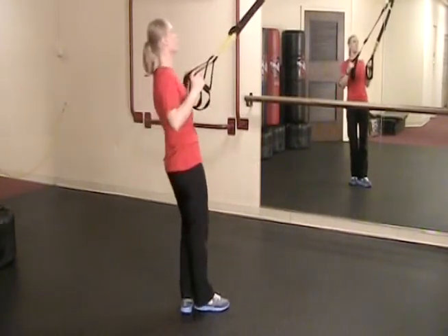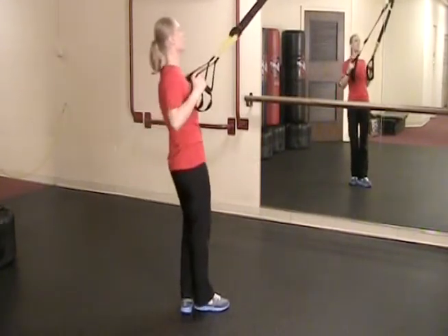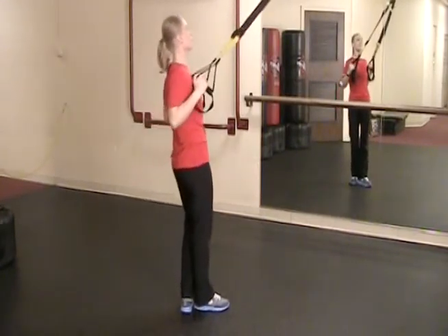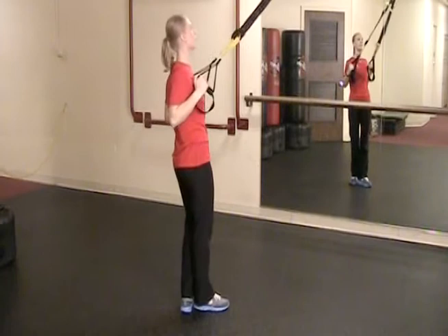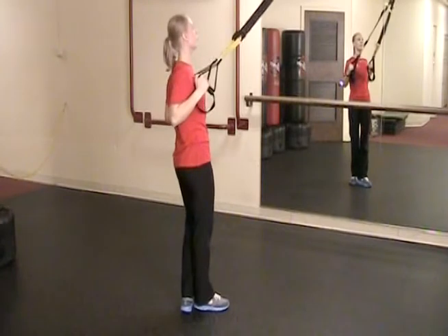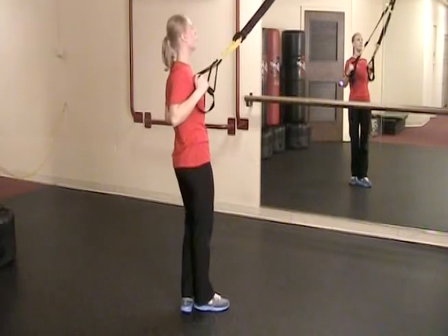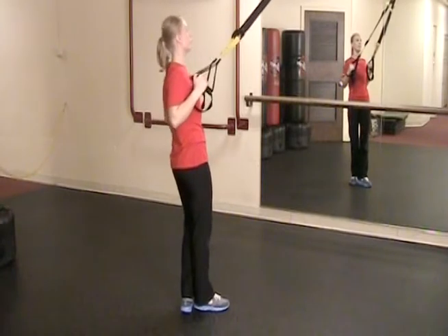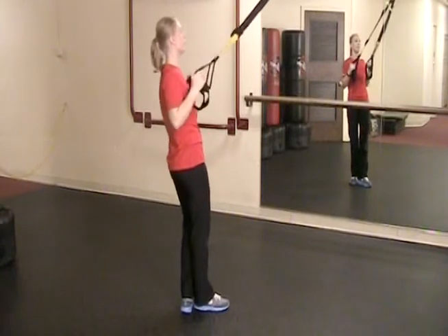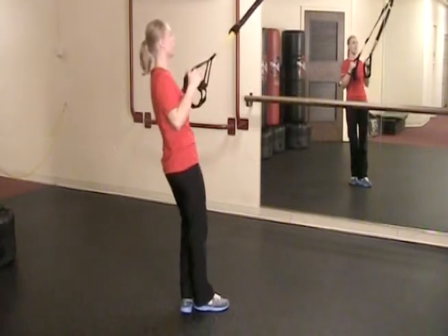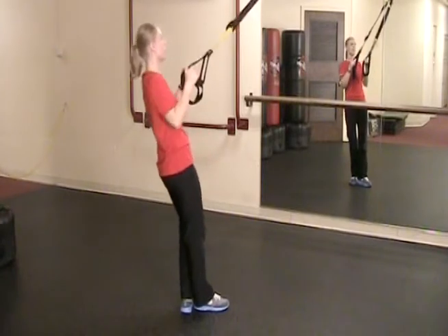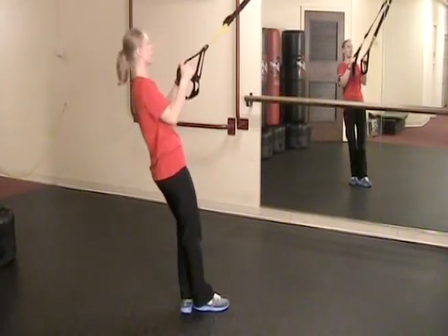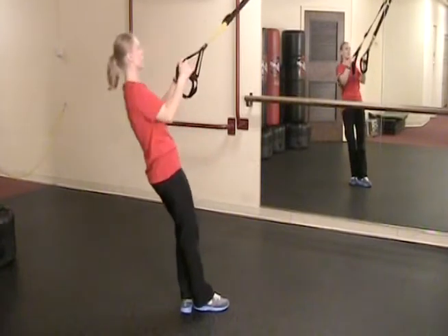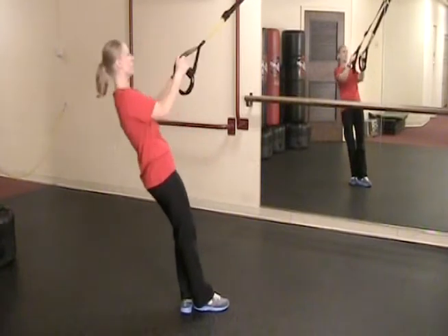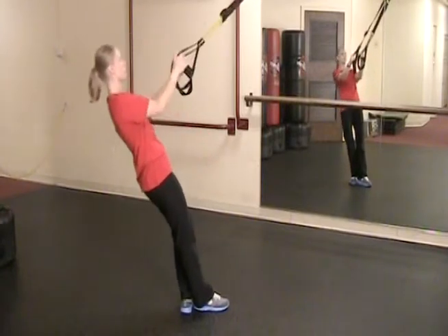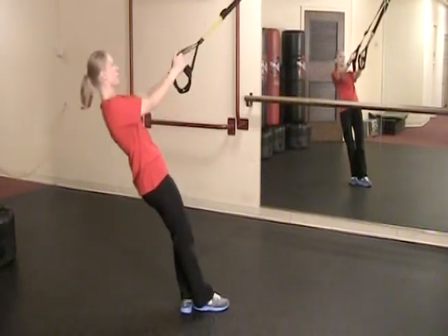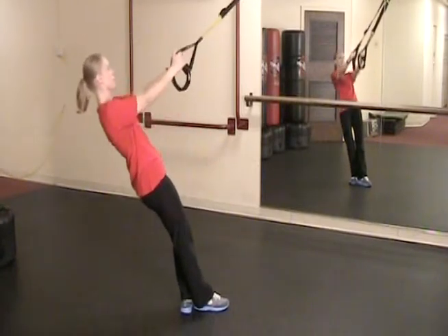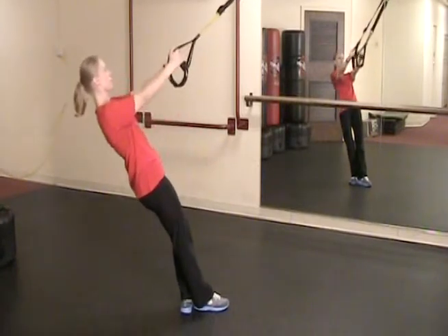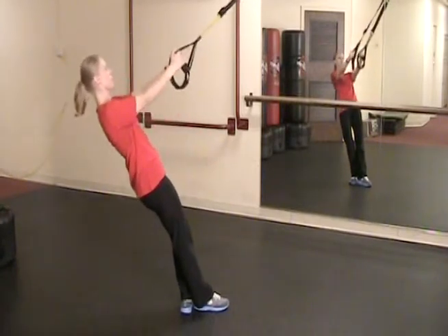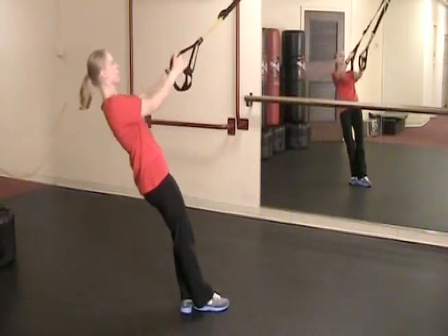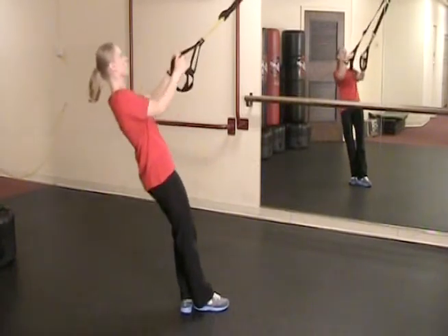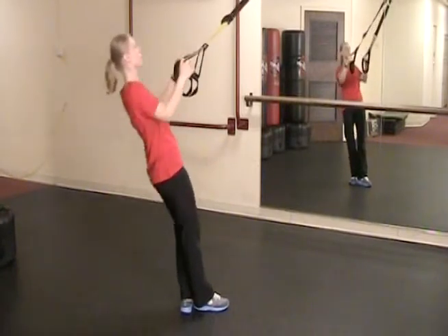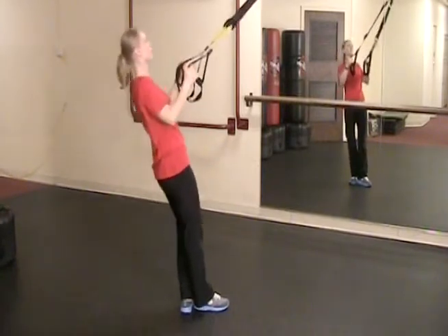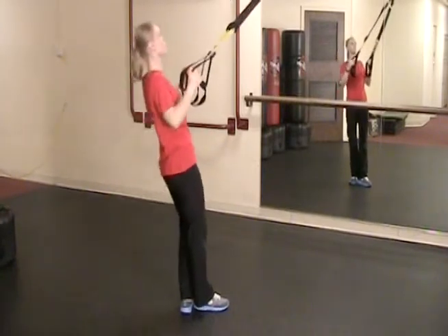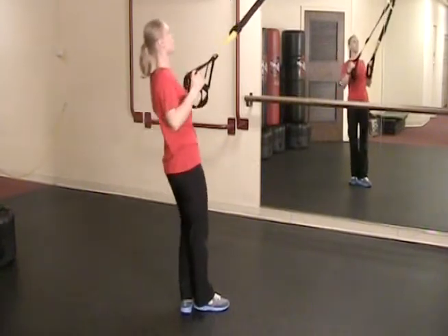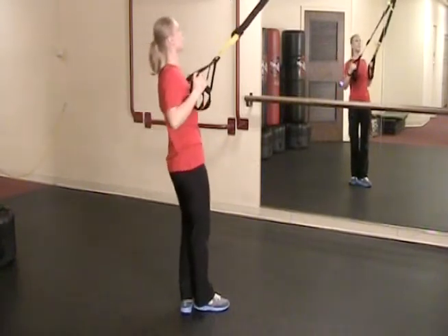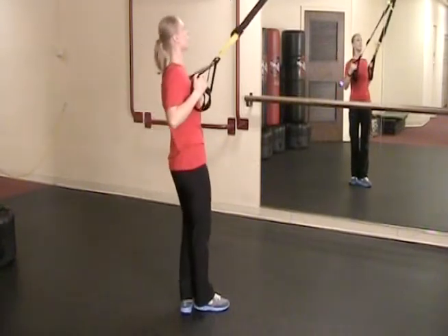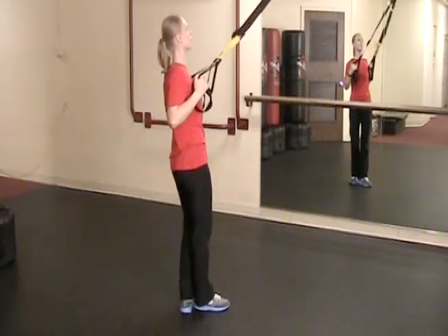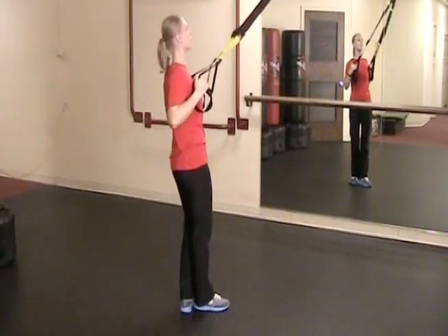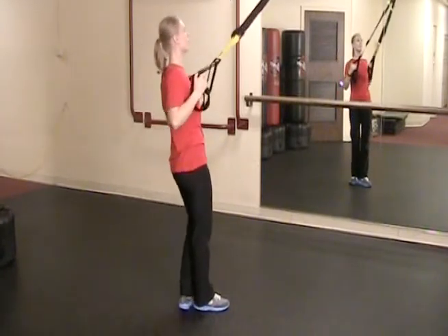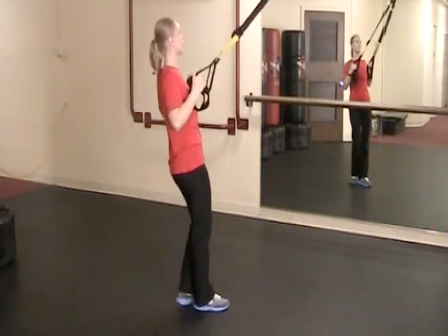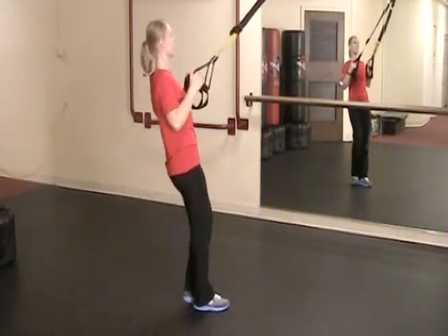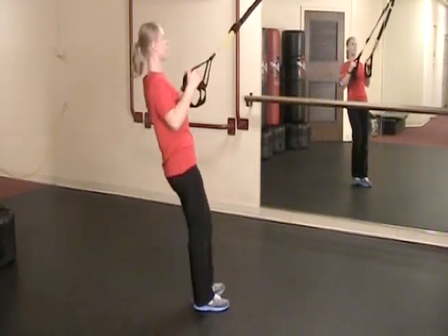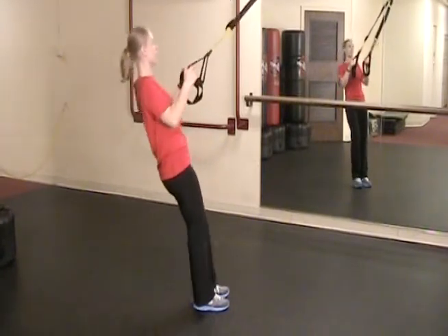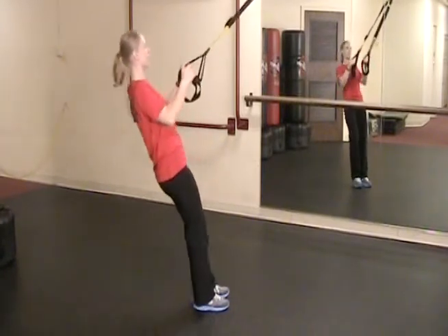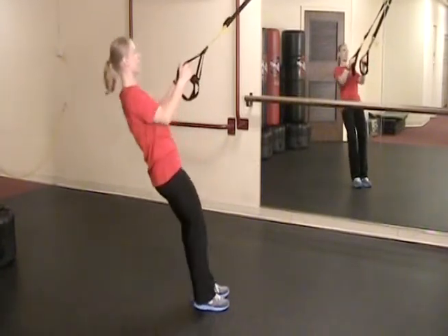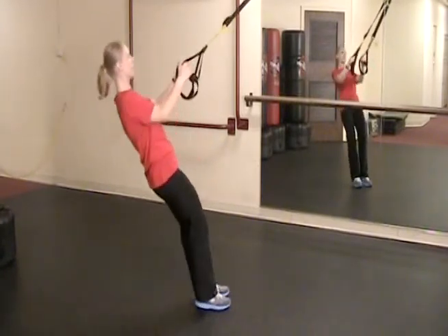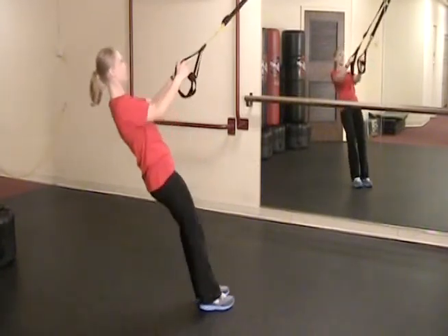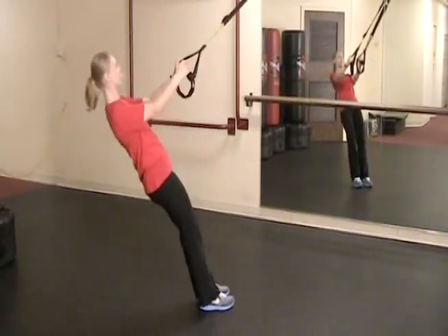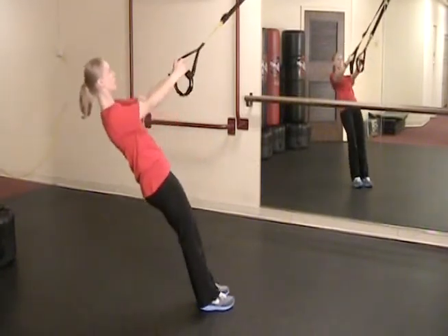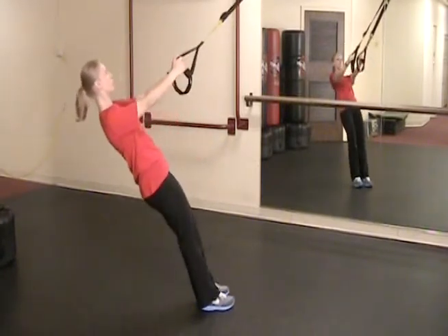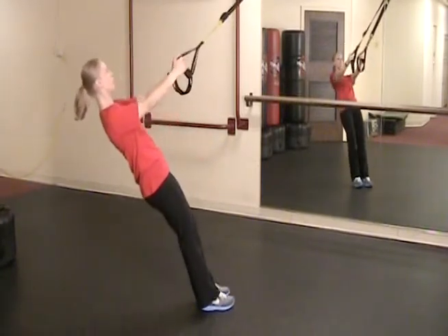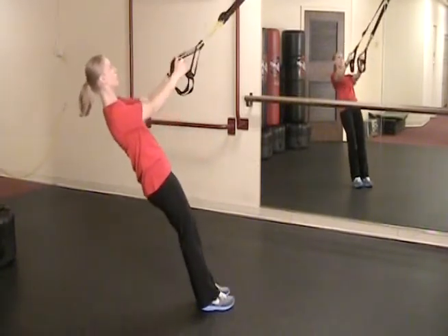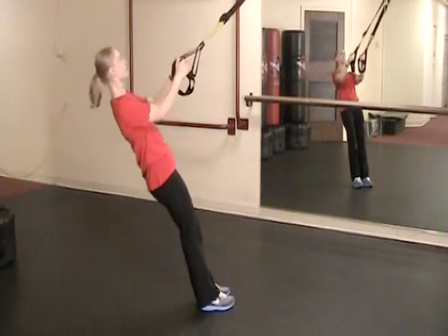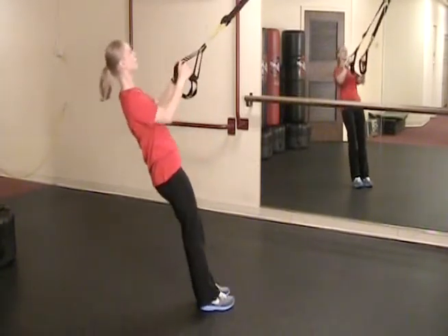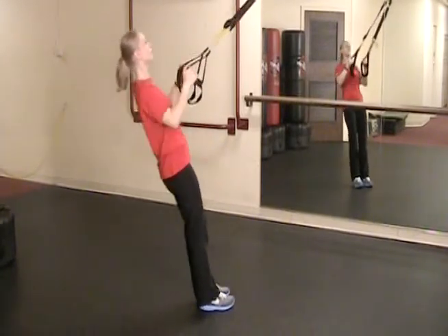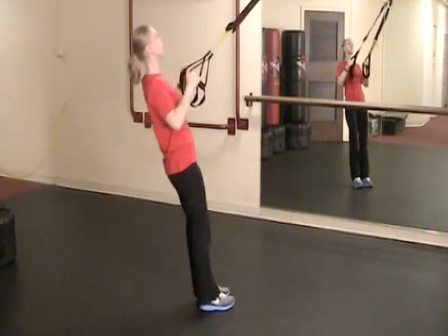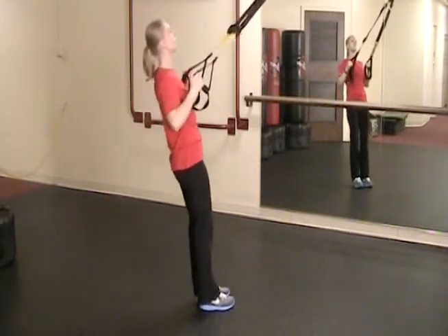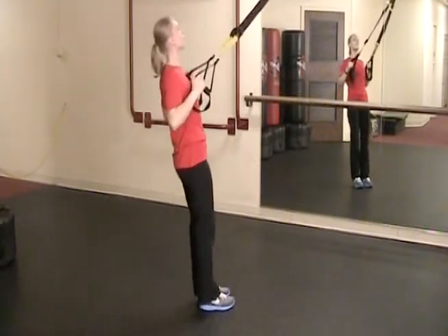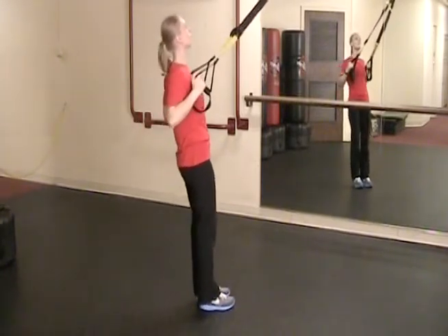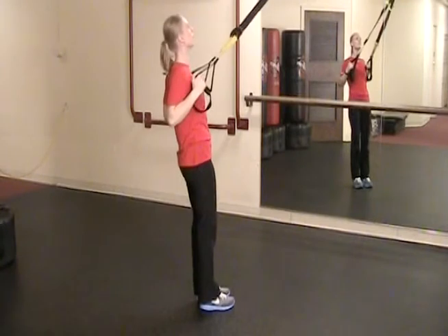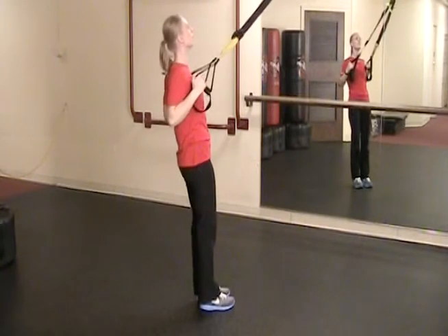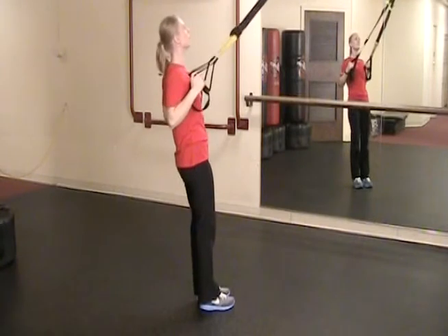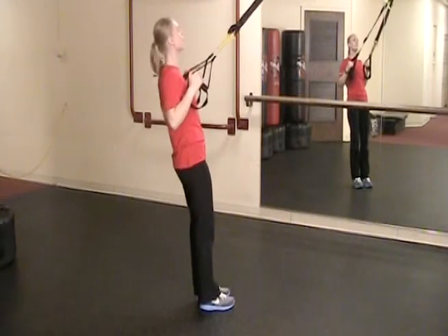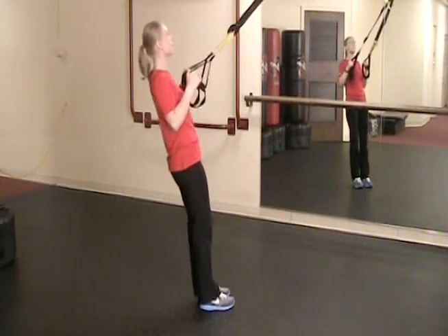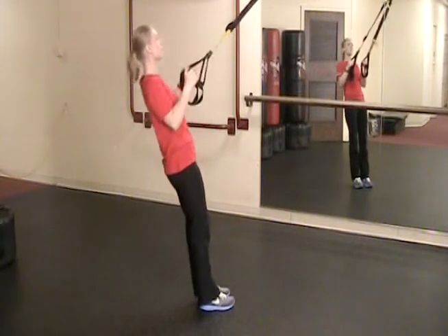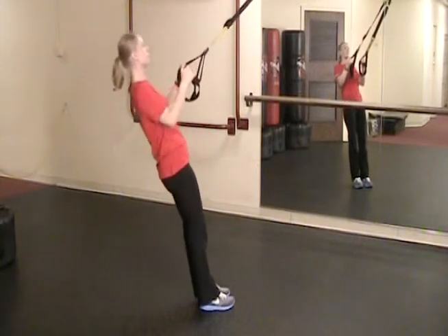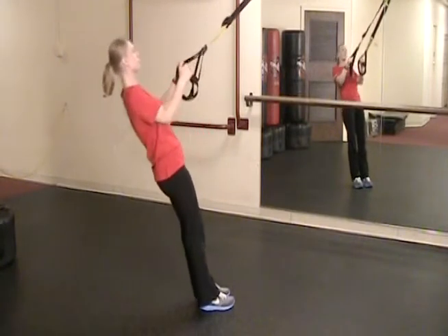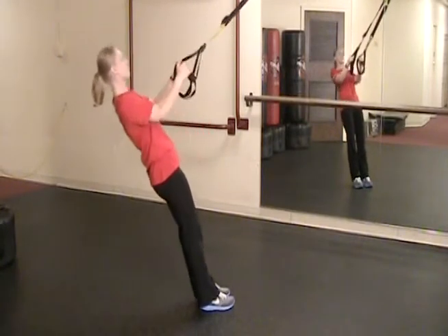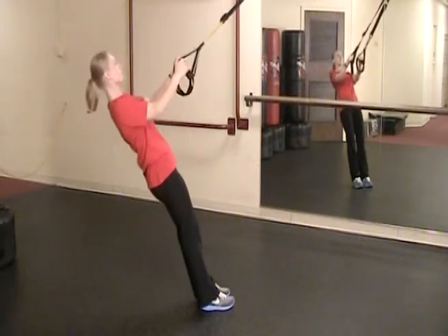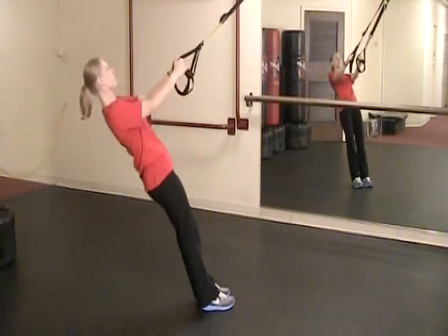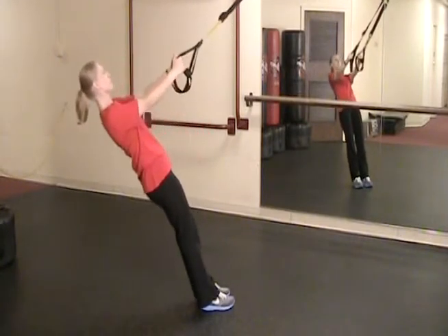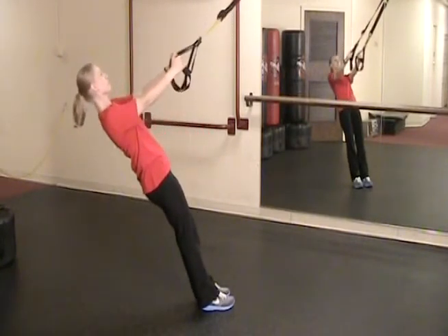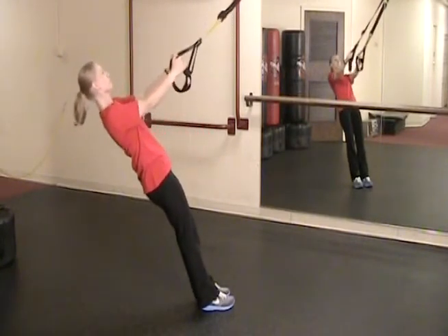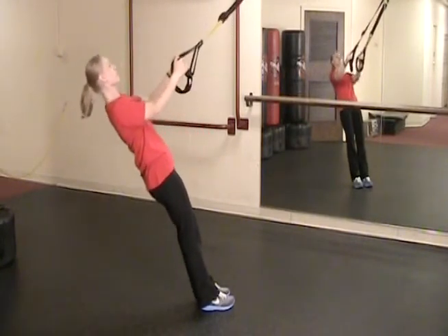Start by rowing, your elbows pulling back as far as you can. You can make this harder by stepping further down towards the anchor.